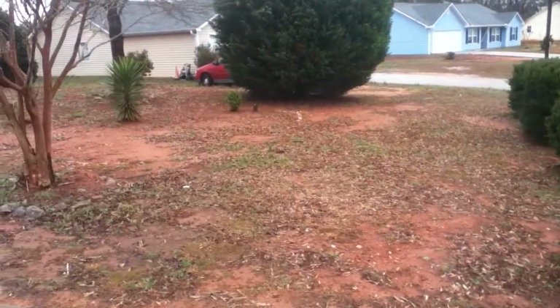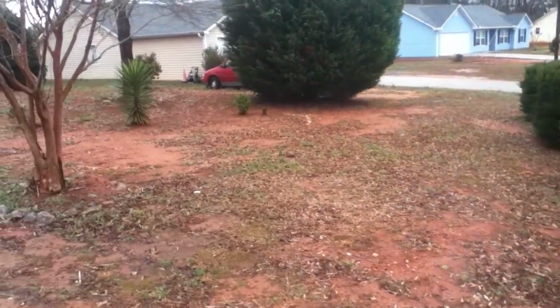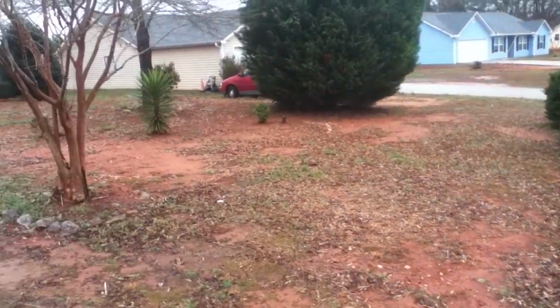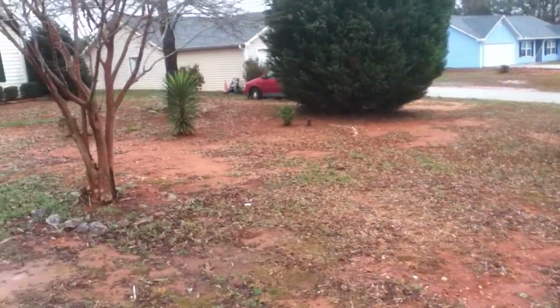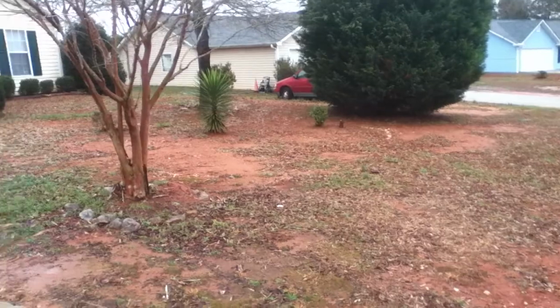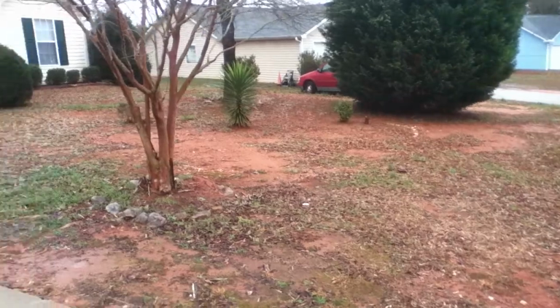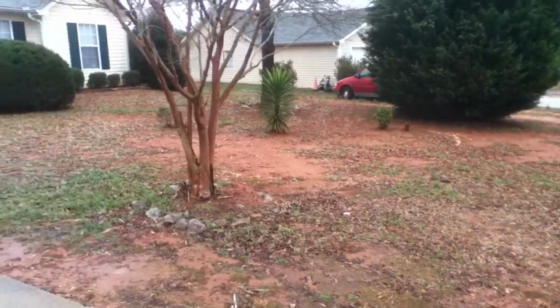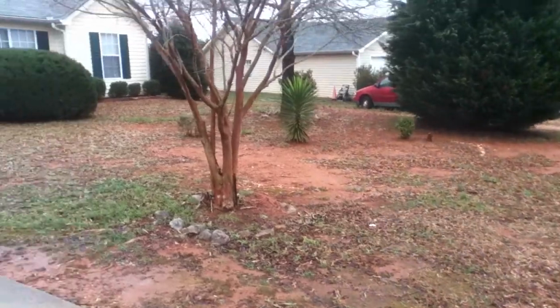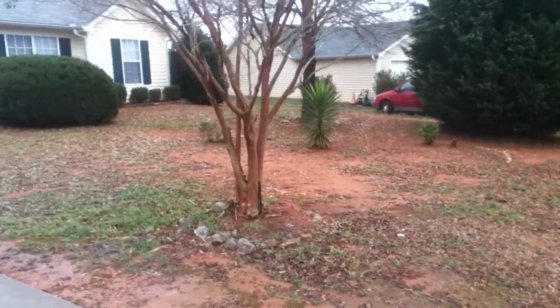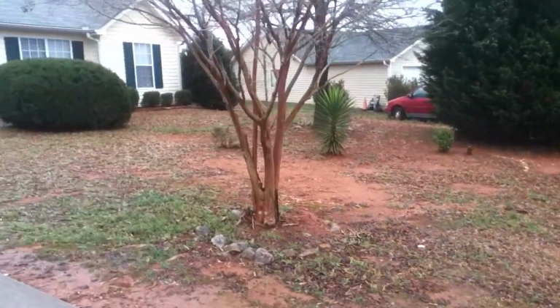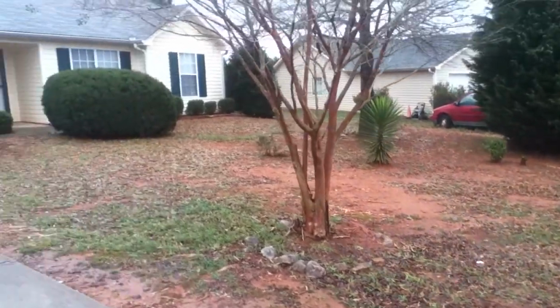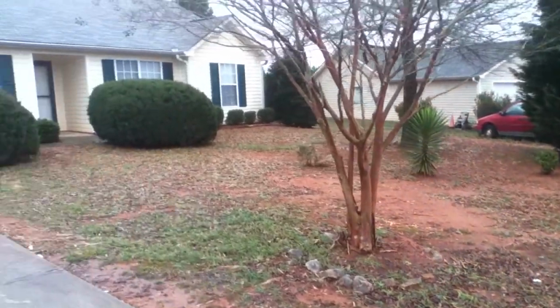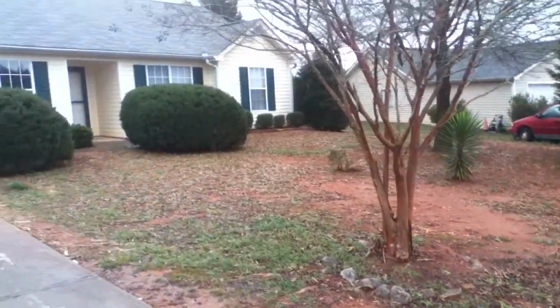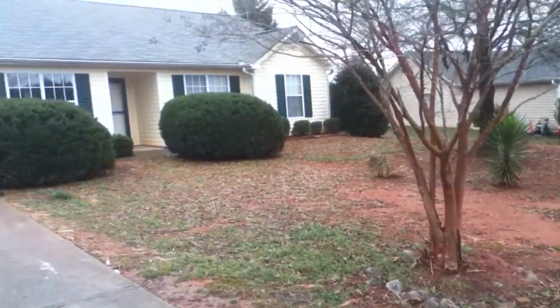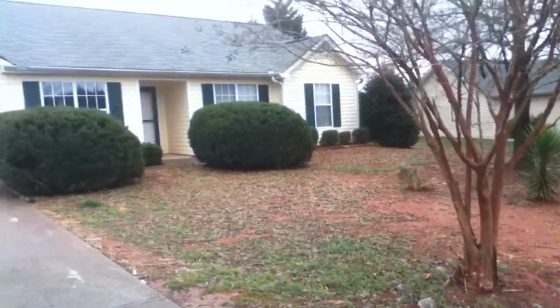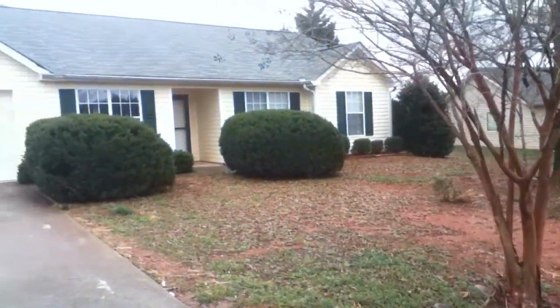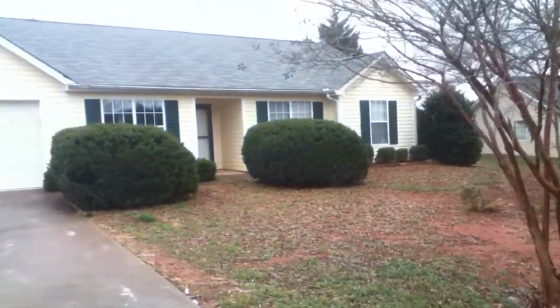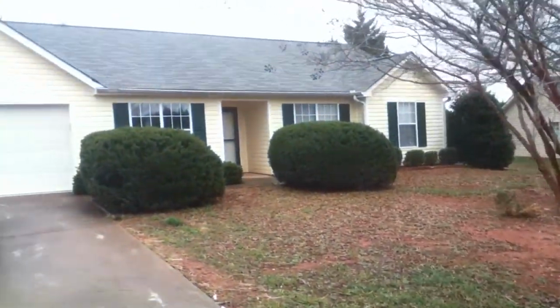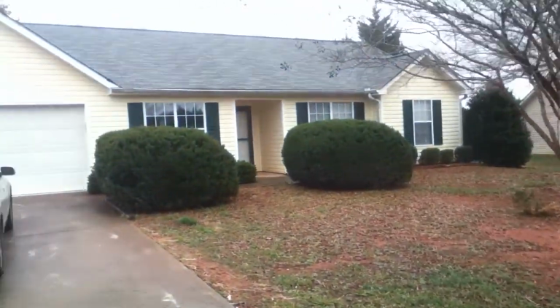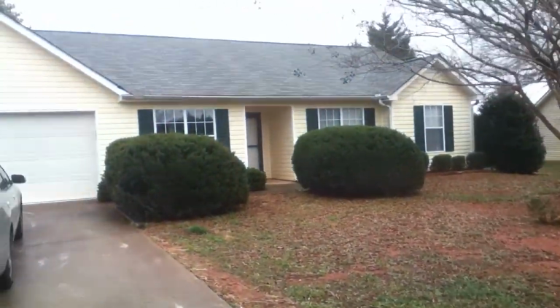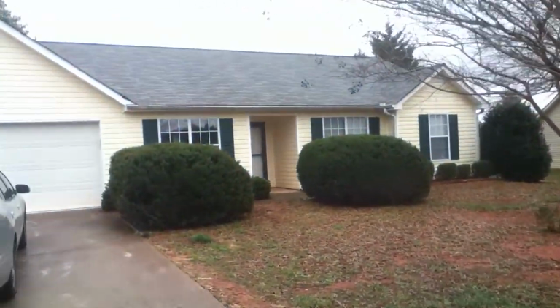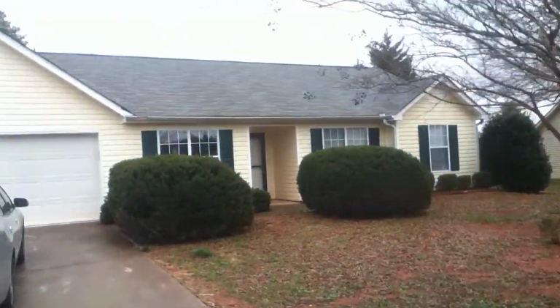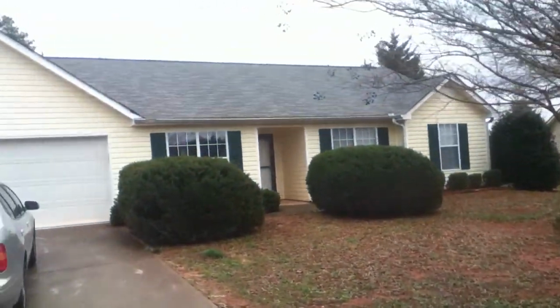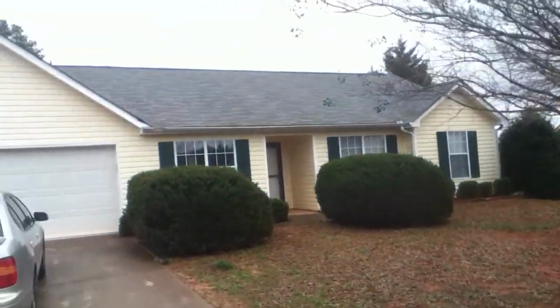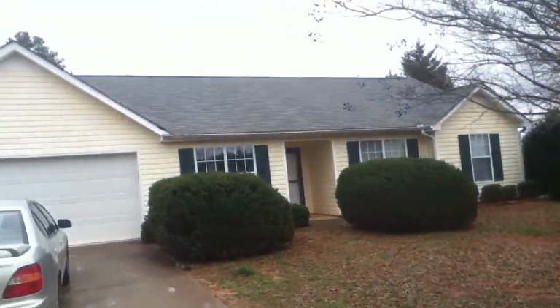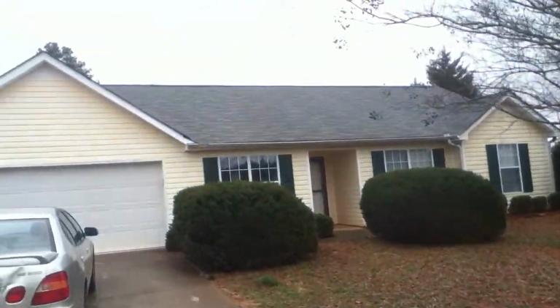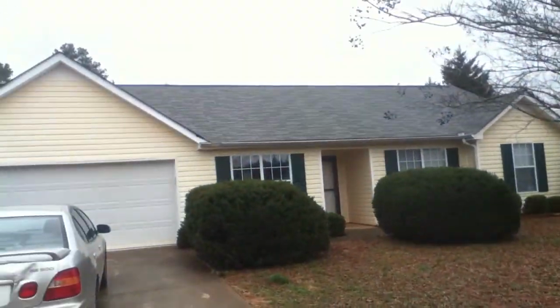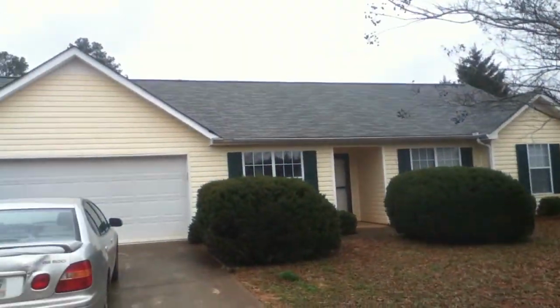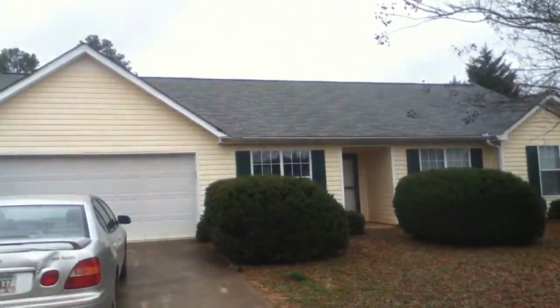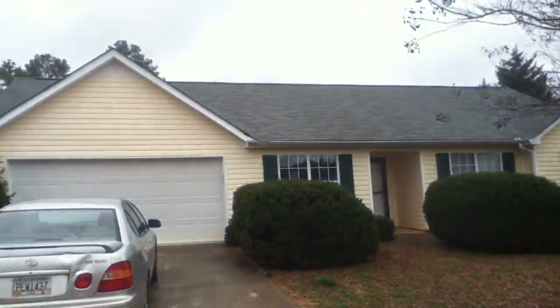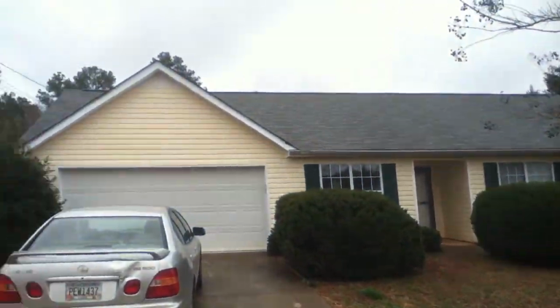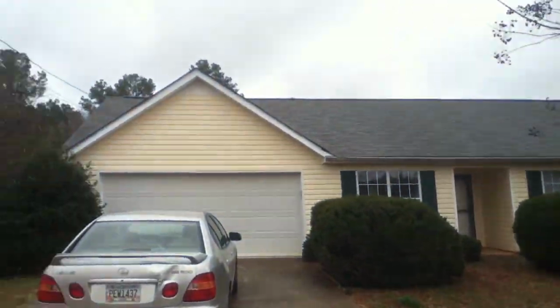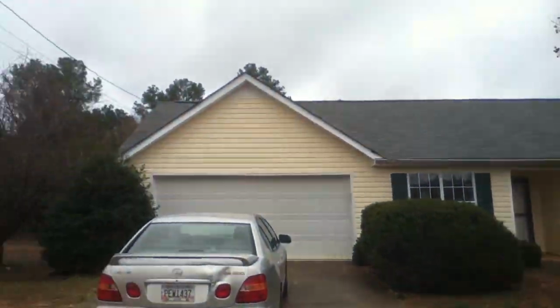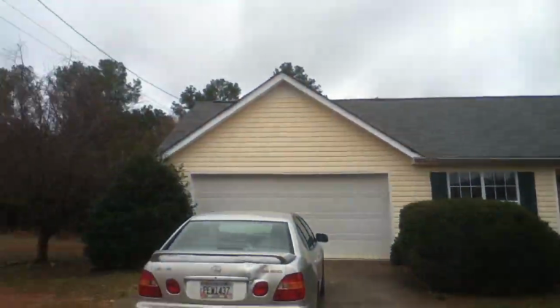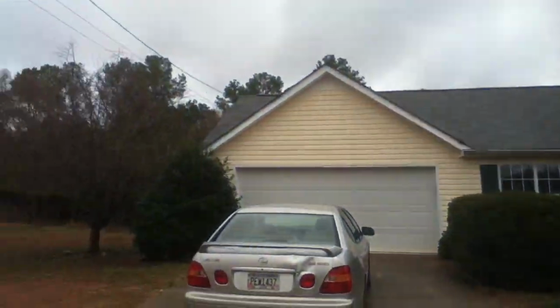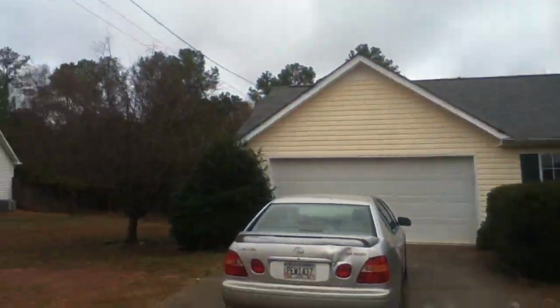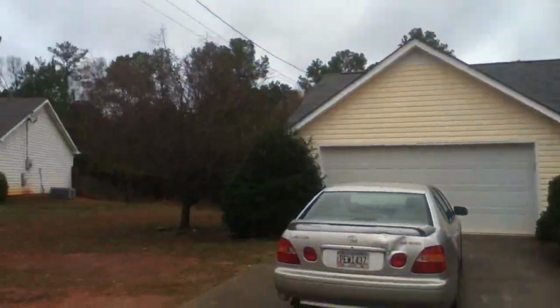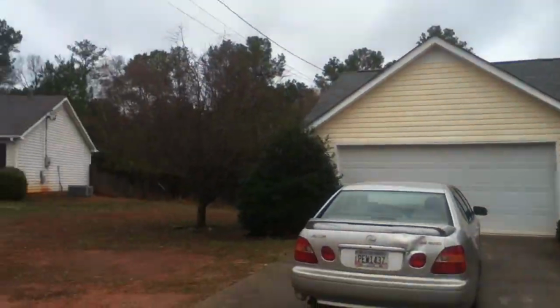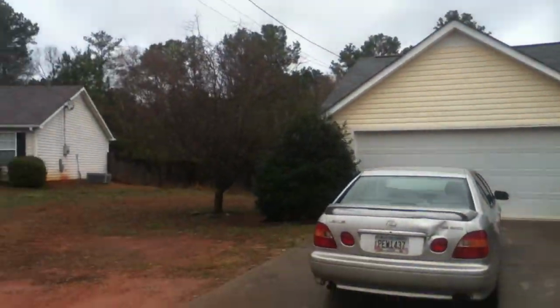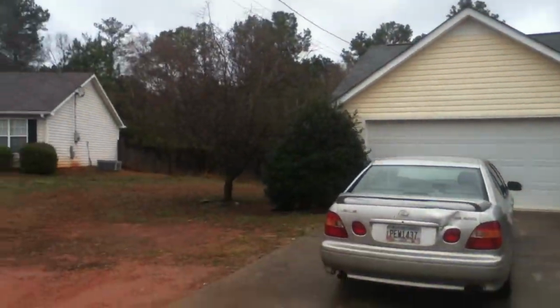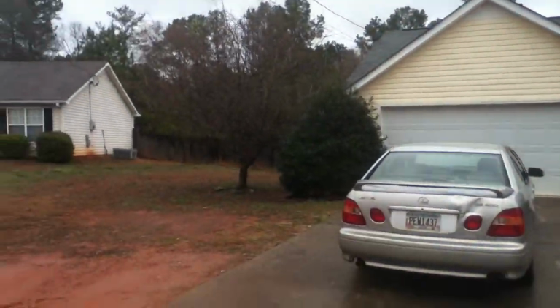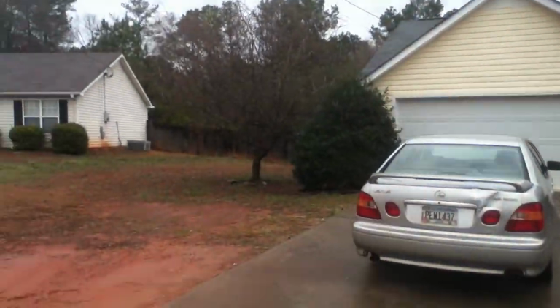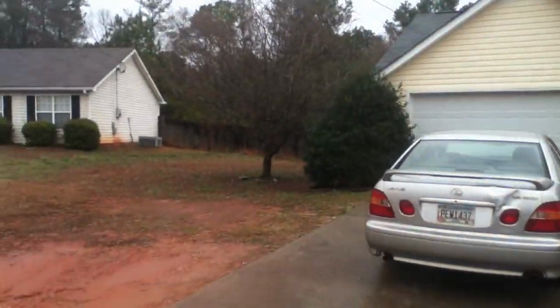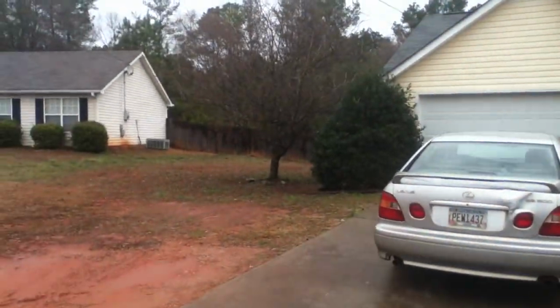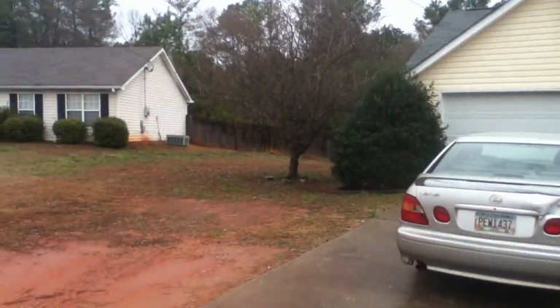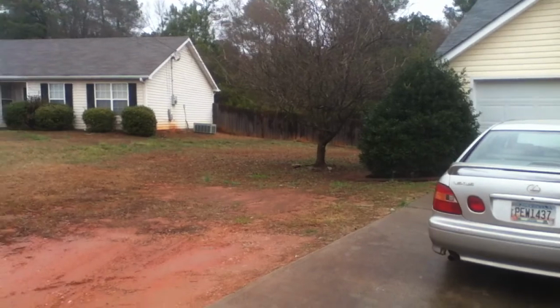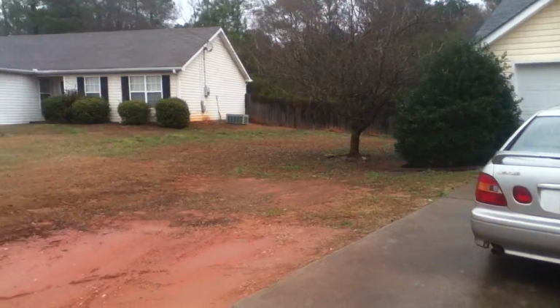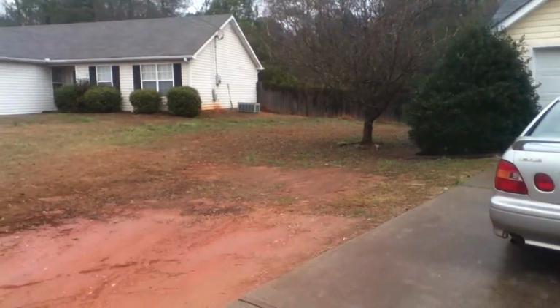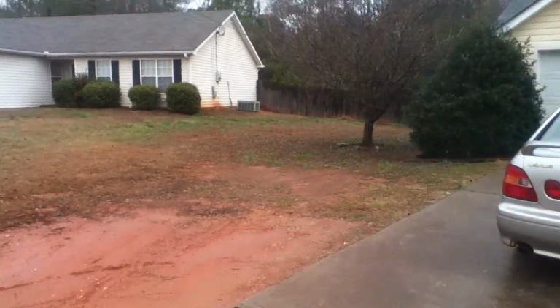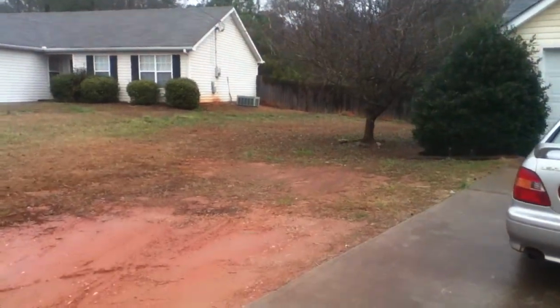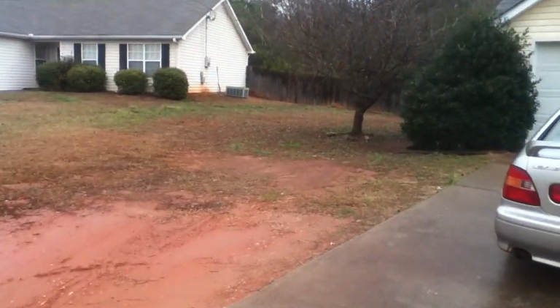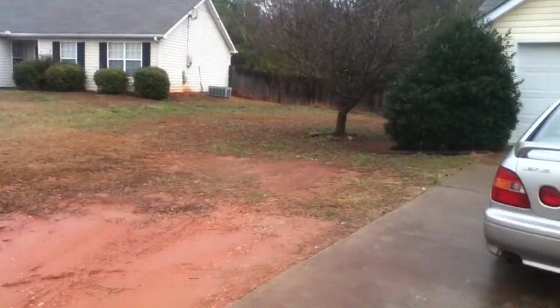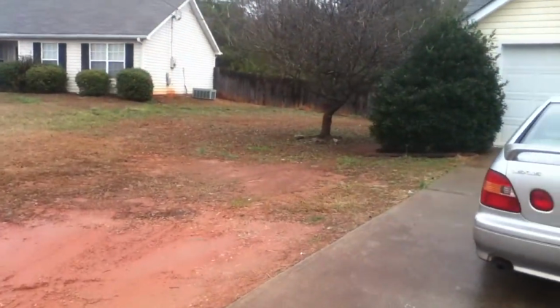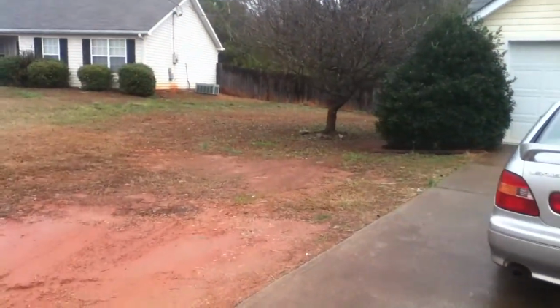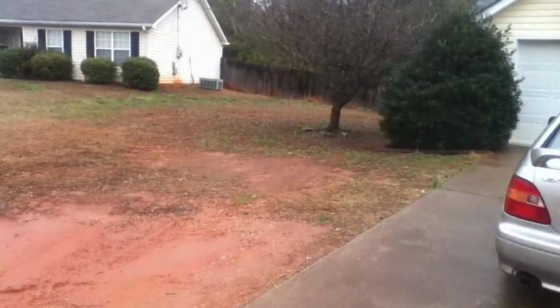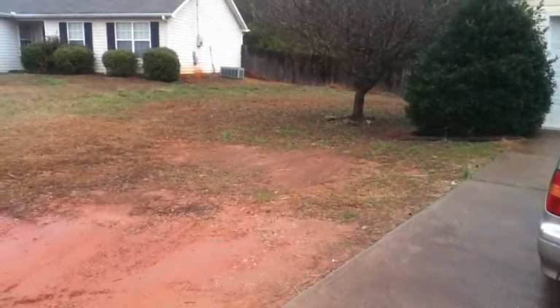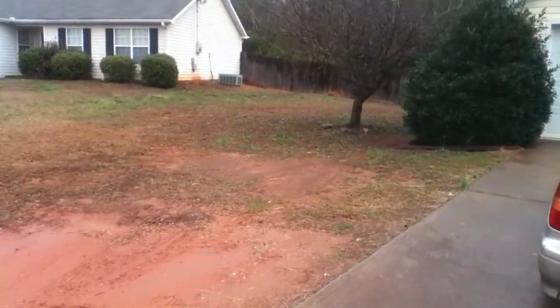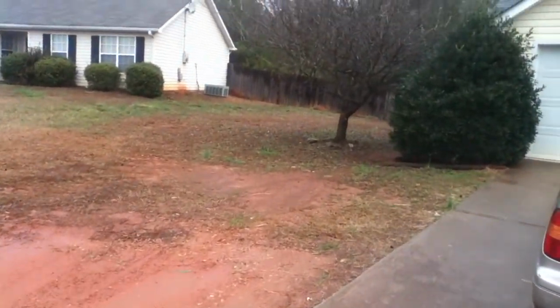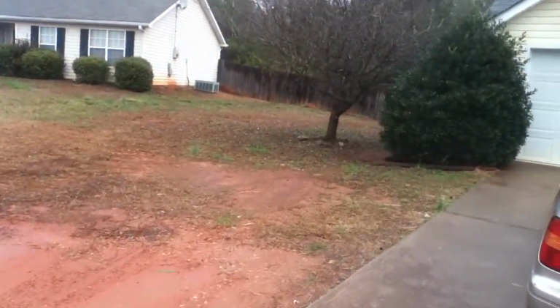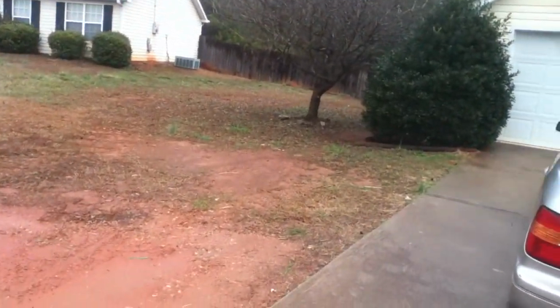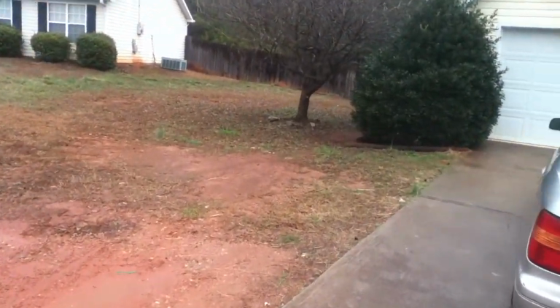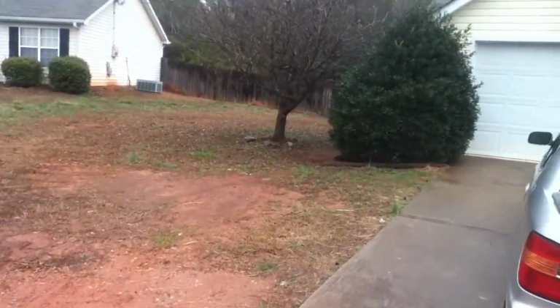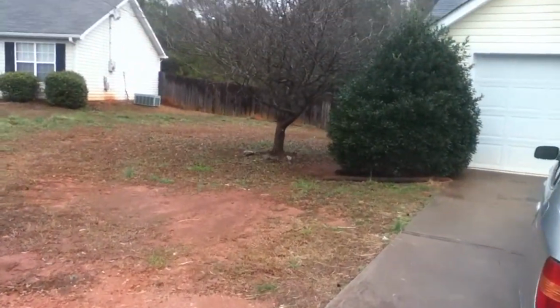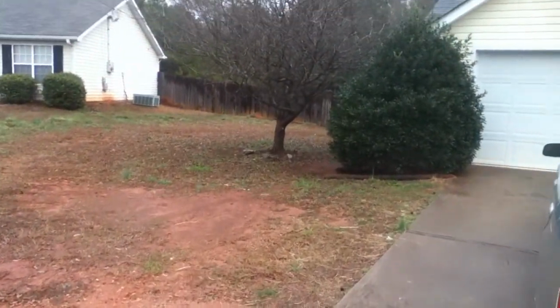The yard seems to be in good shape. The outside of the house seems to be in fair condition, in good shape as well.